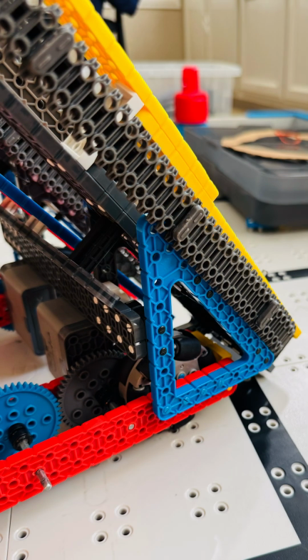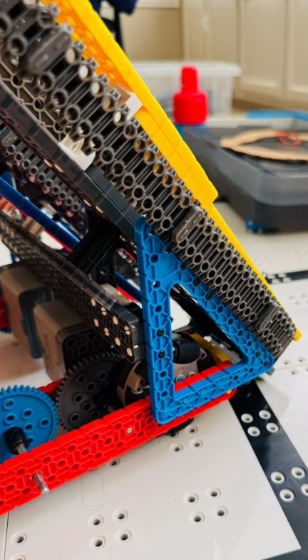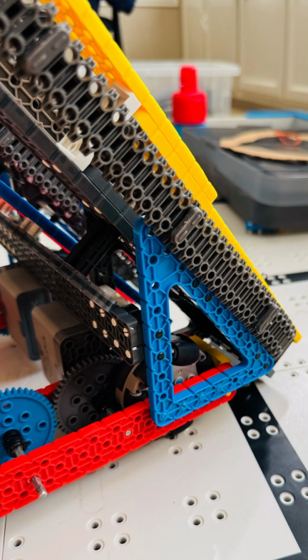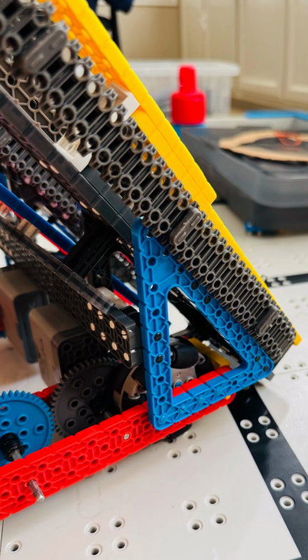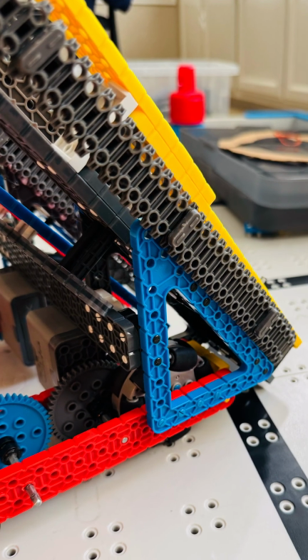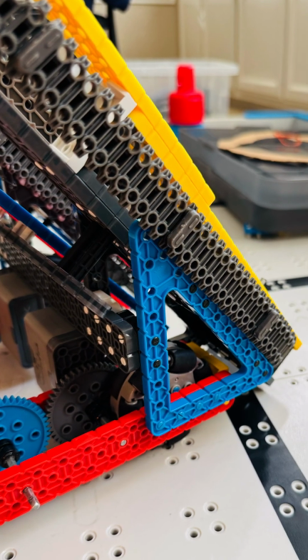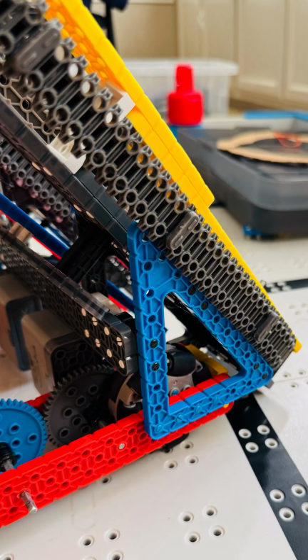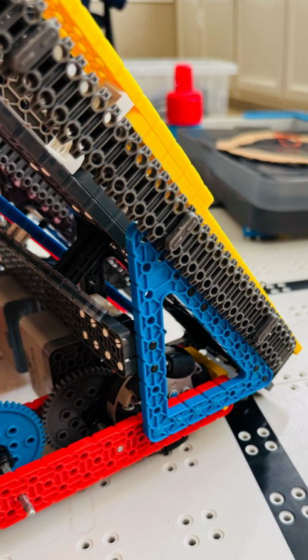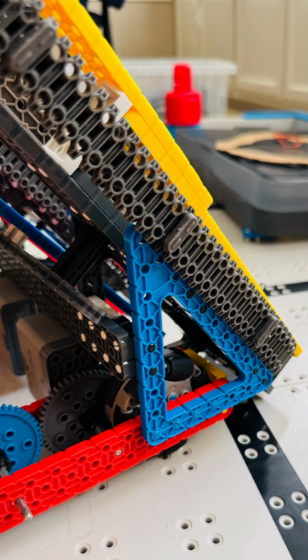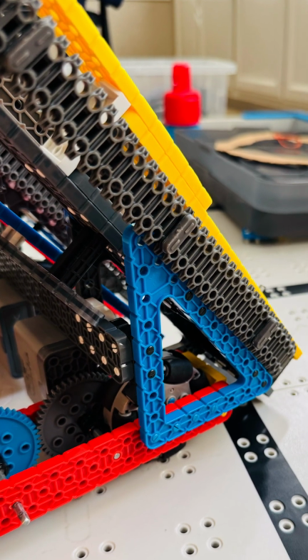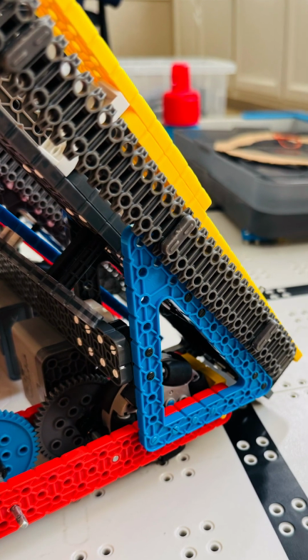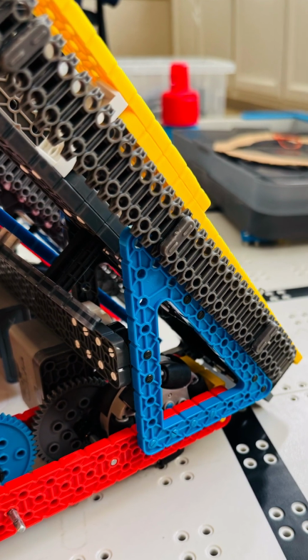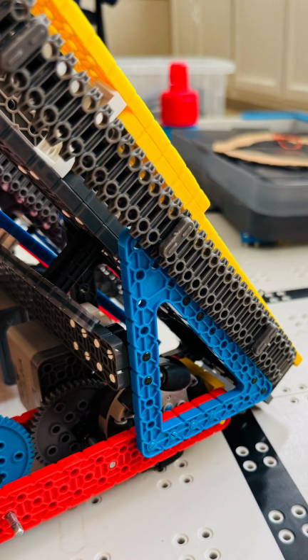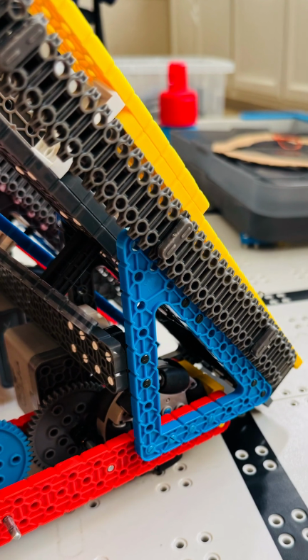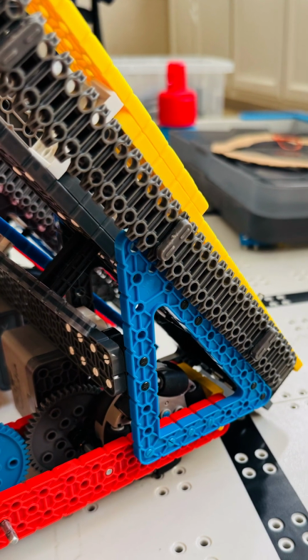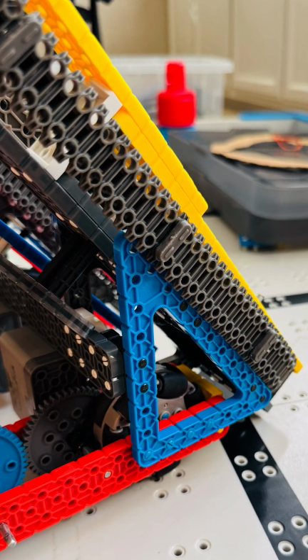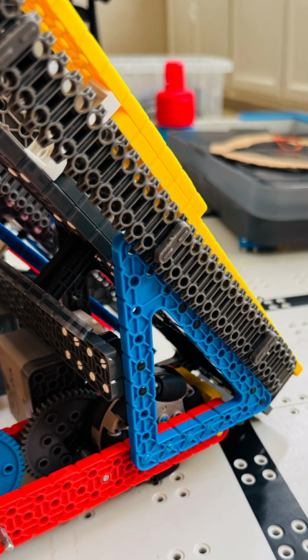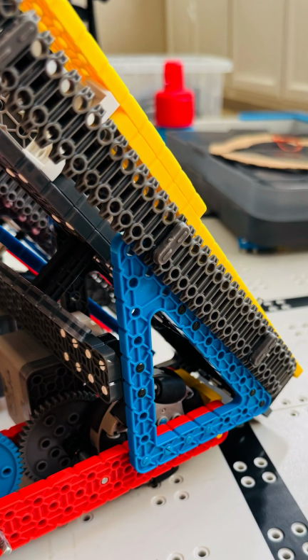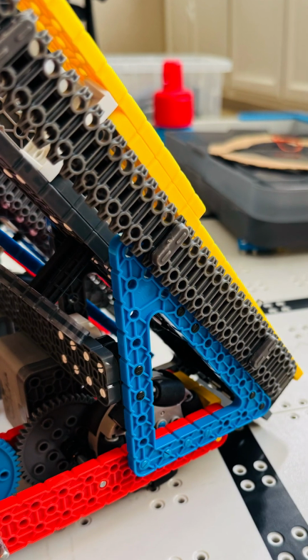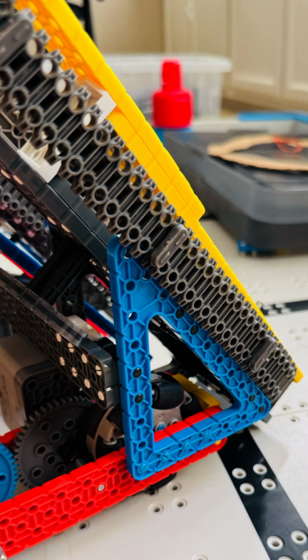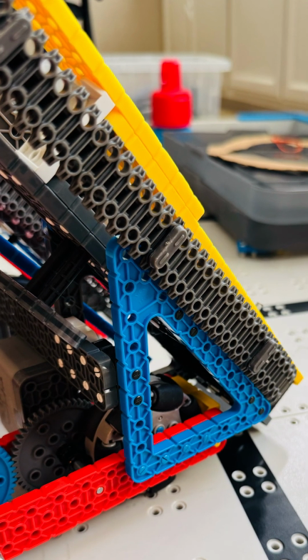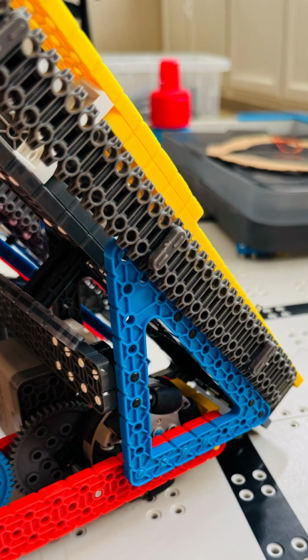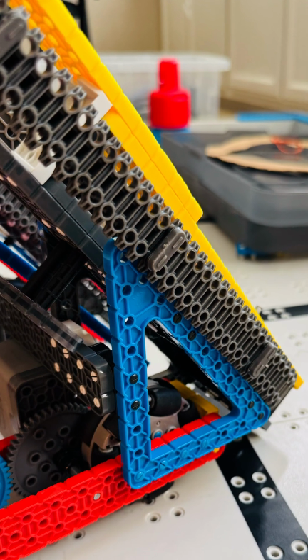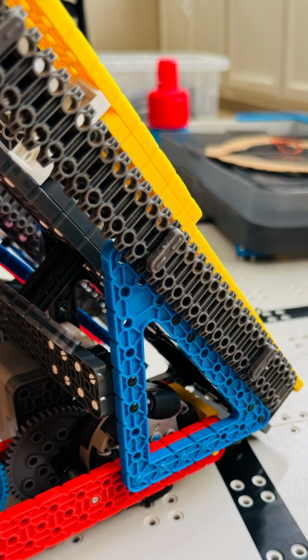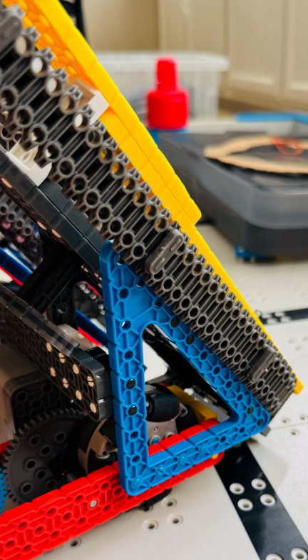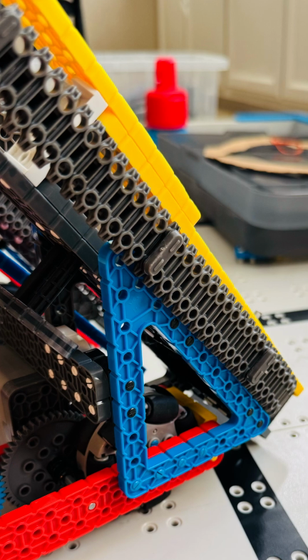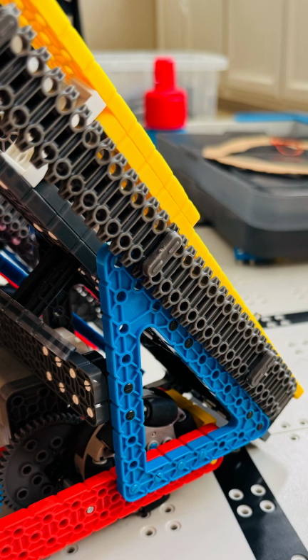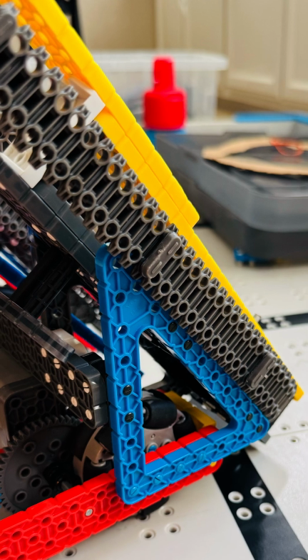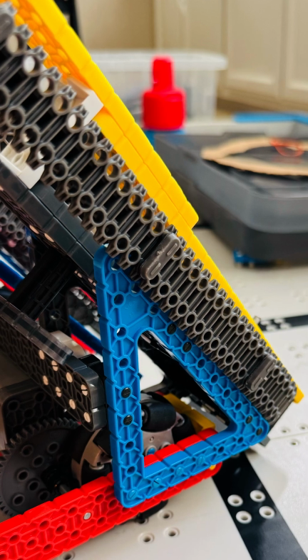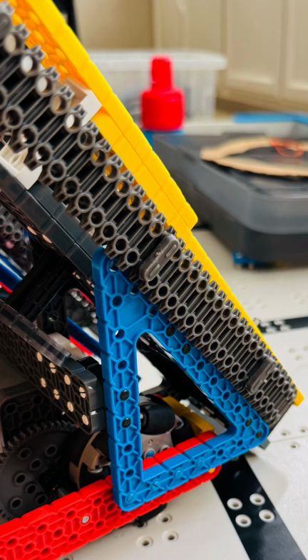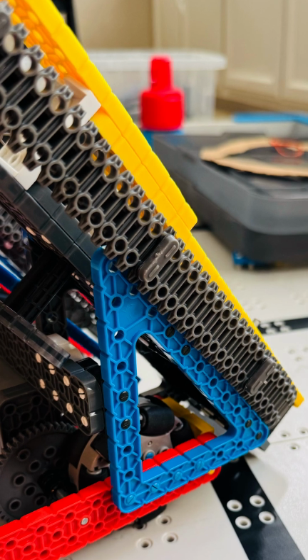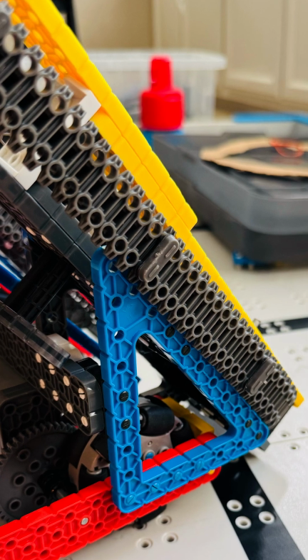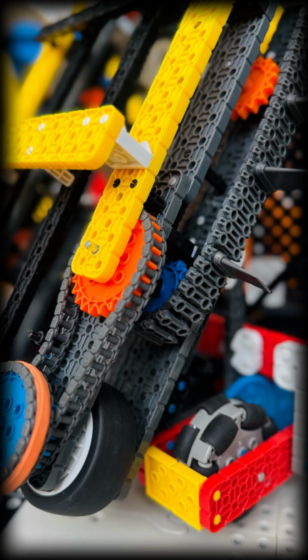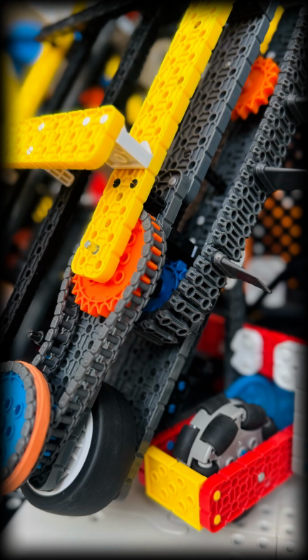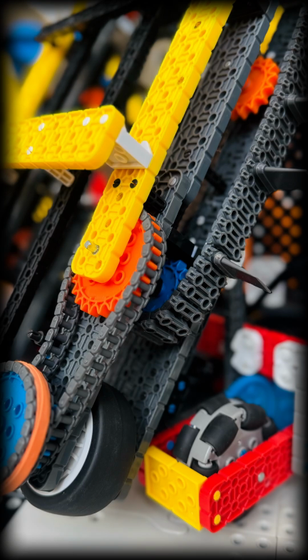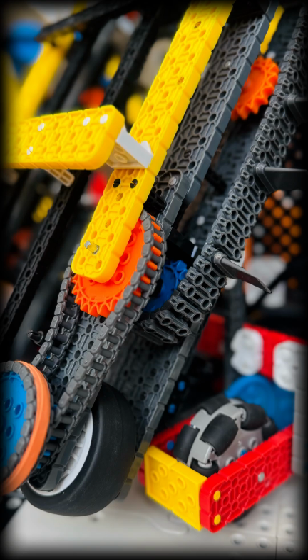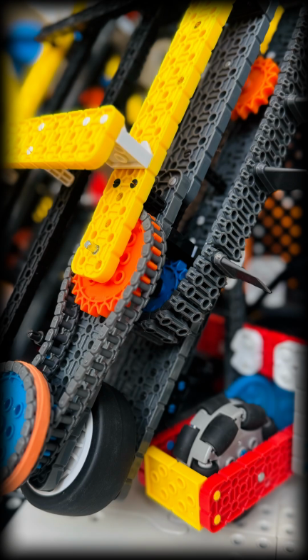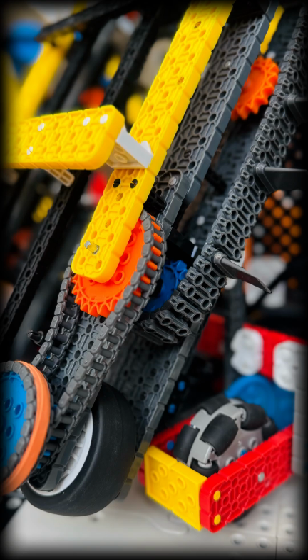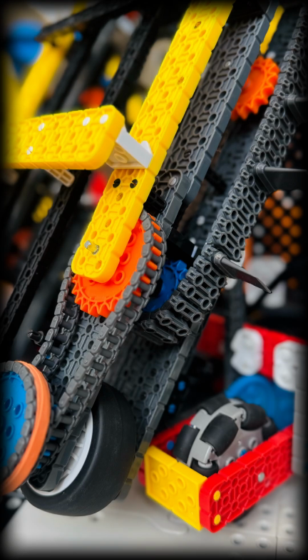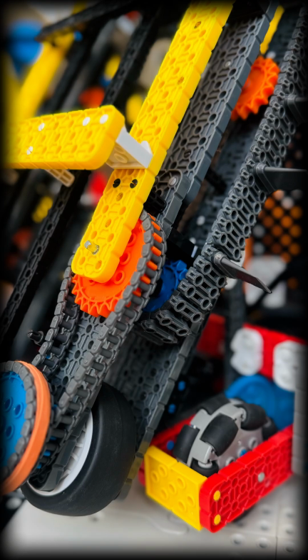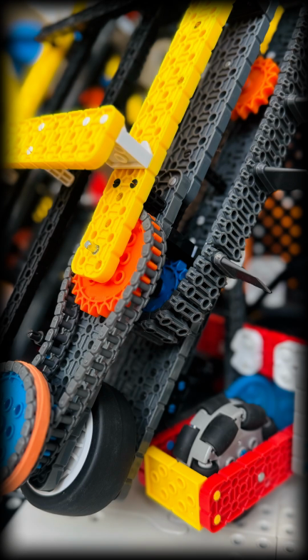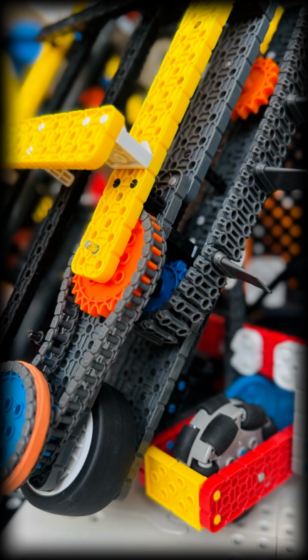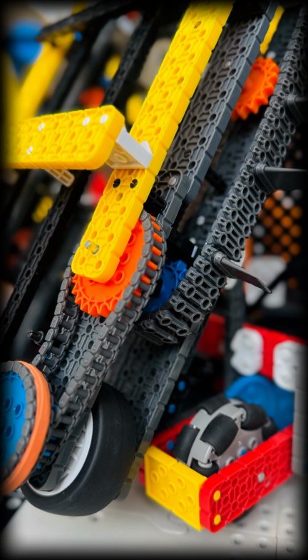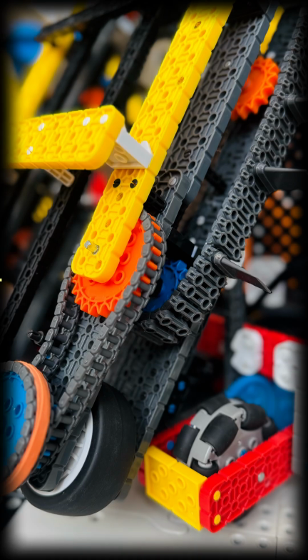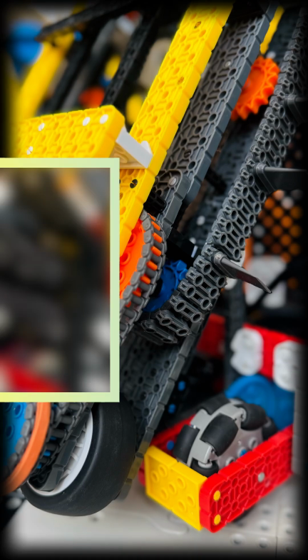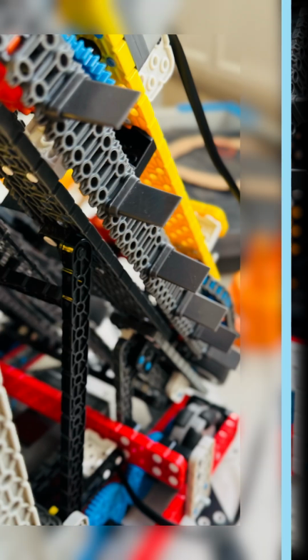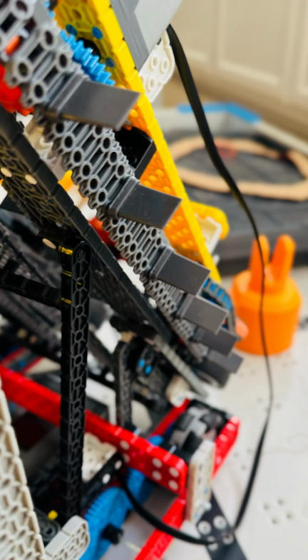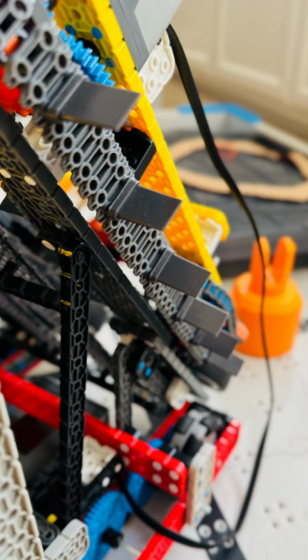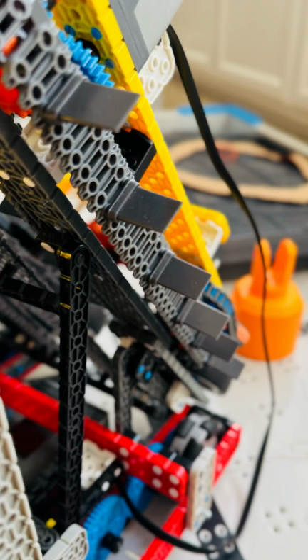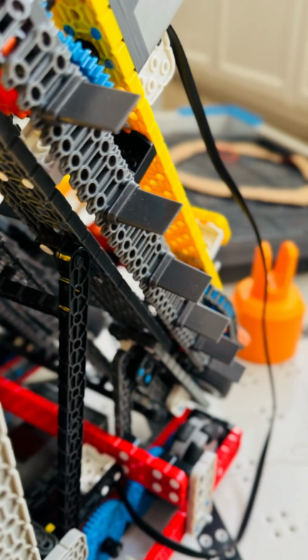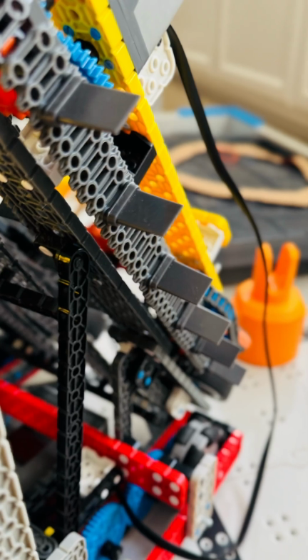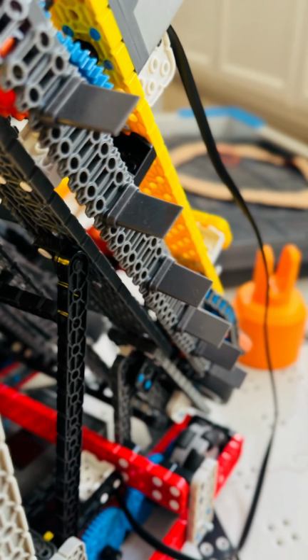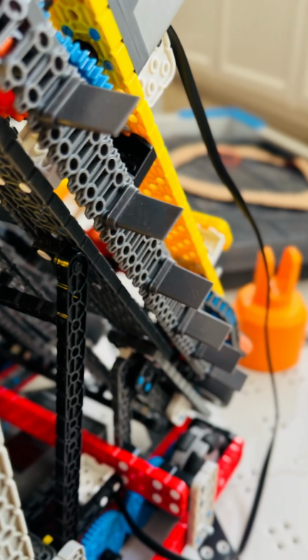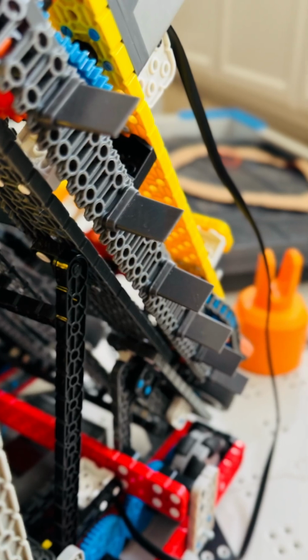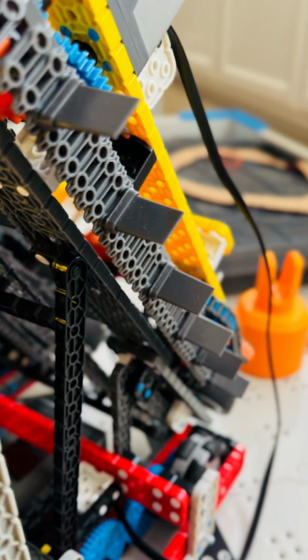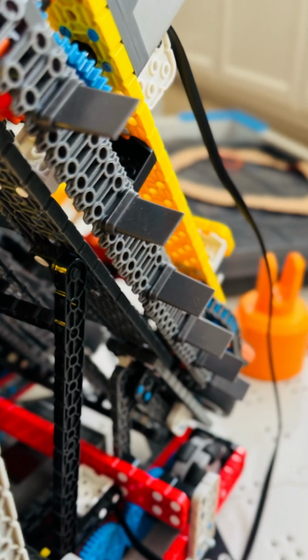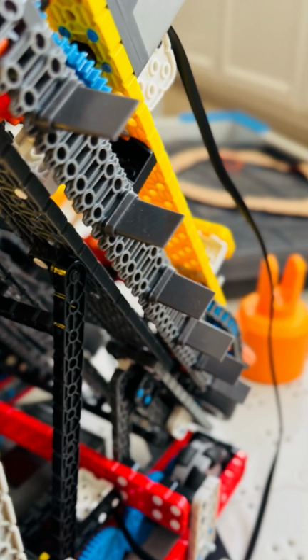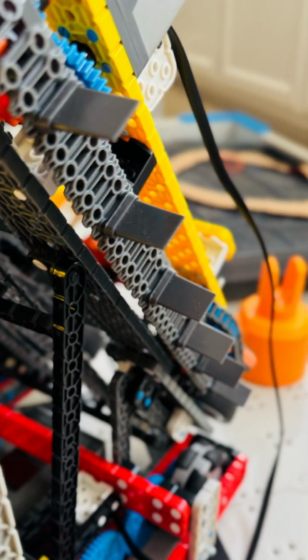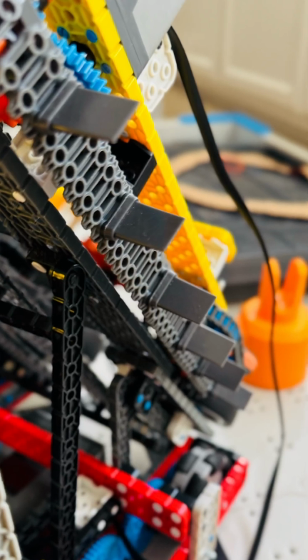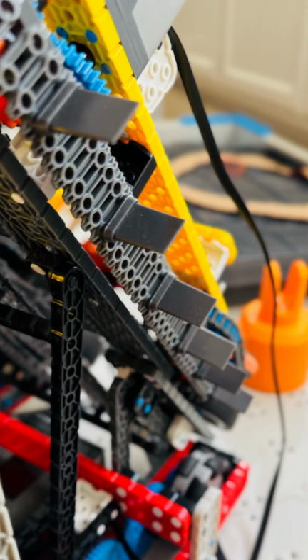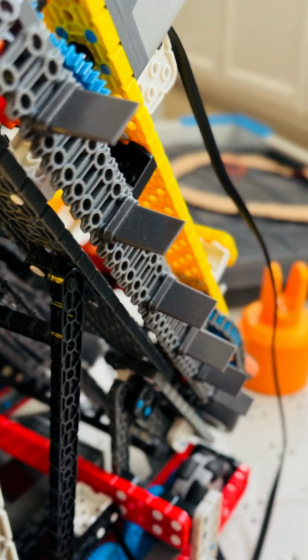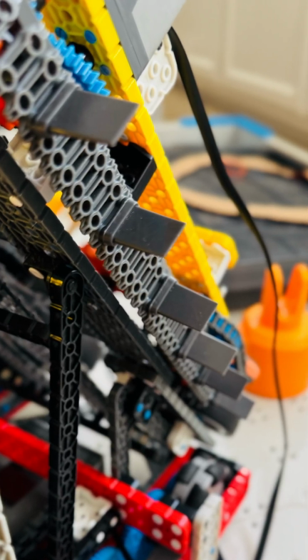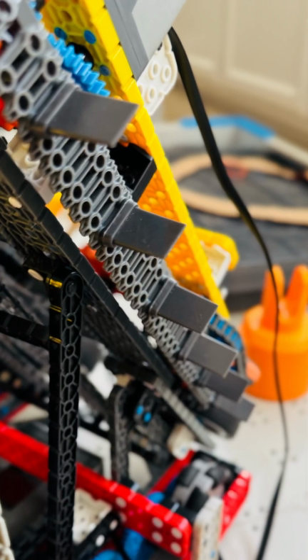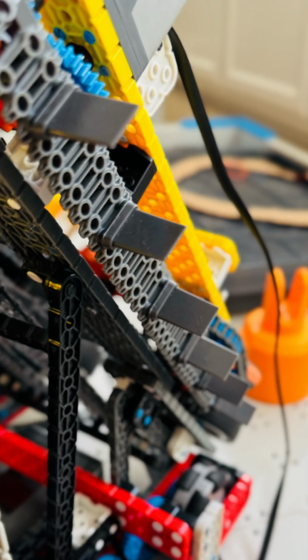For standard designs, use the smallest tread pieces spaced 5 inches apart. If you're using squishy tires at the base, use the largest tread pieces spaced 2 inches apart.